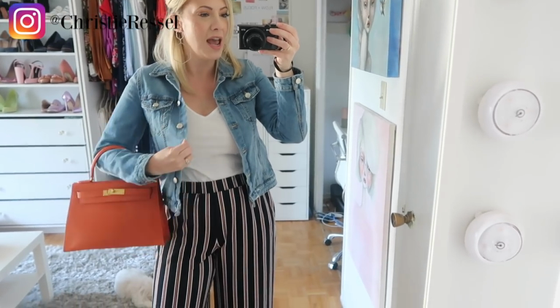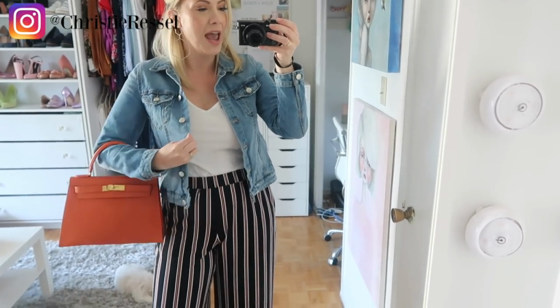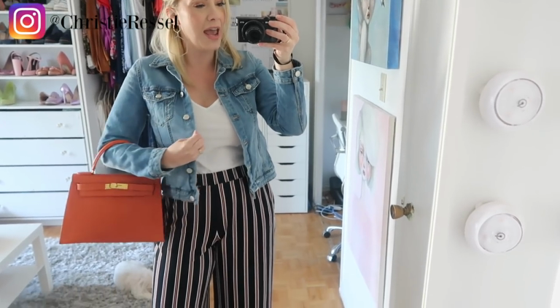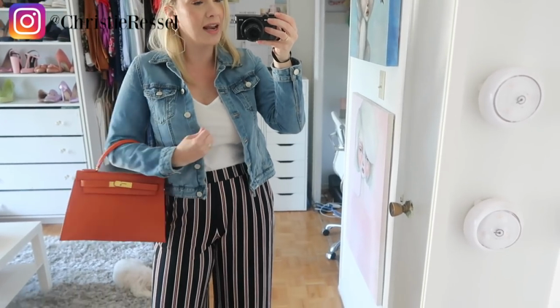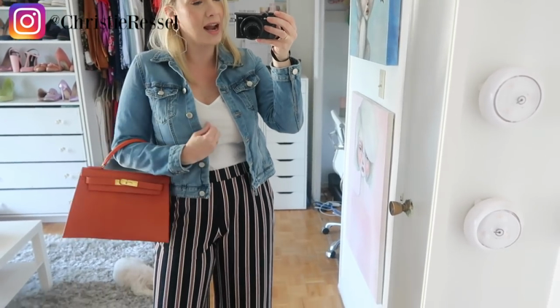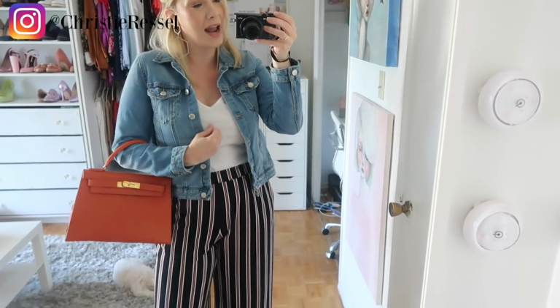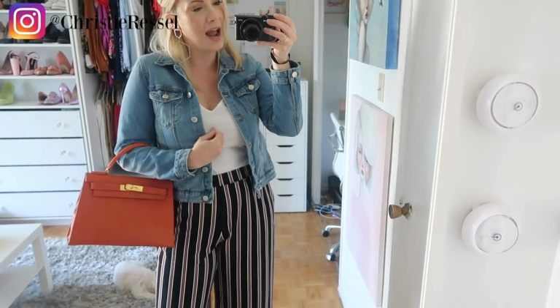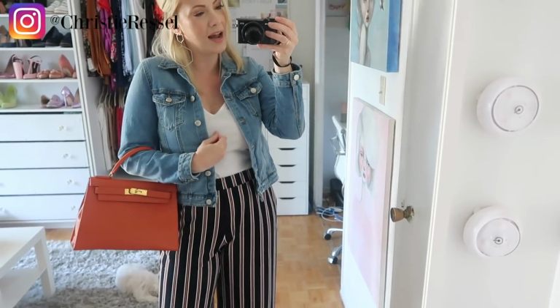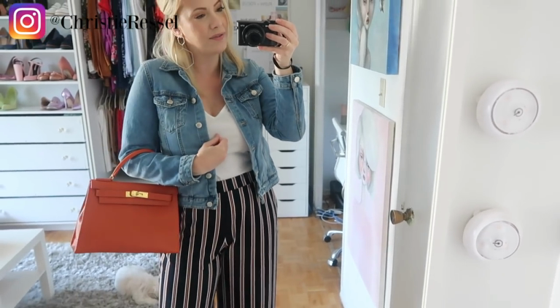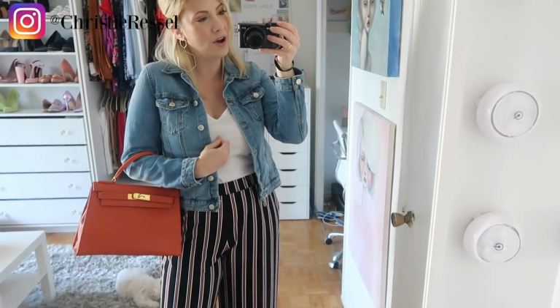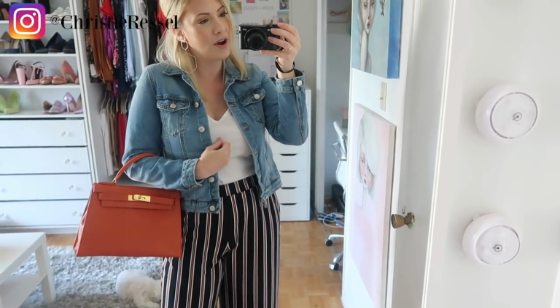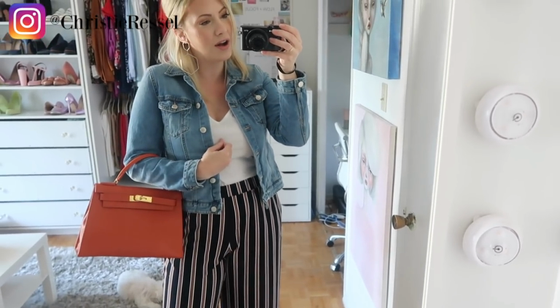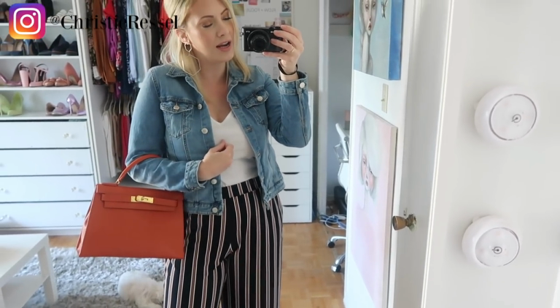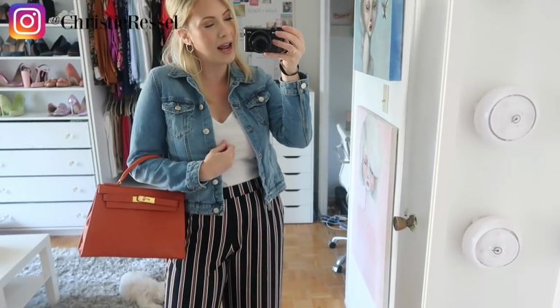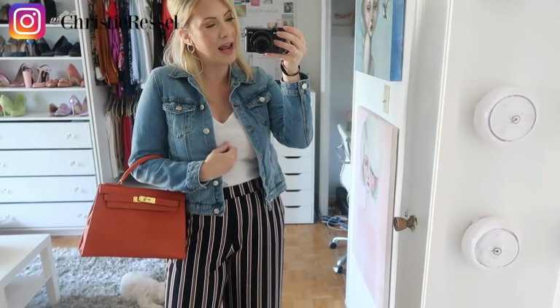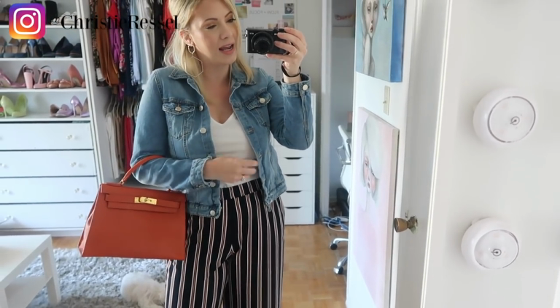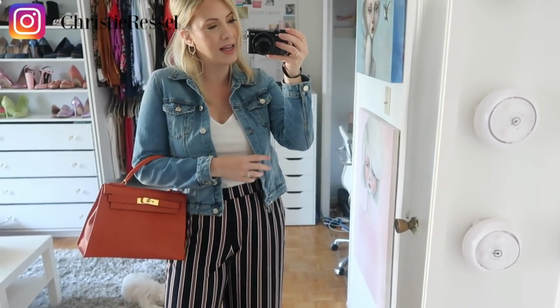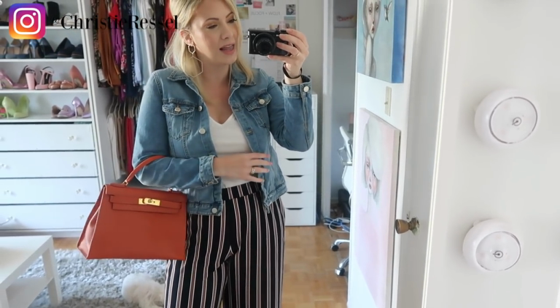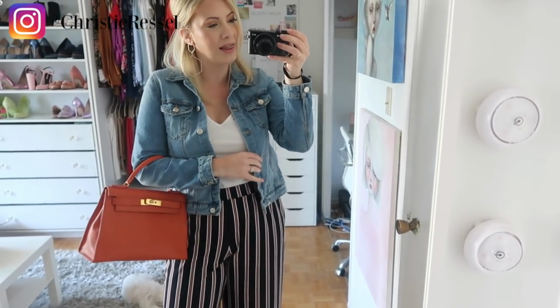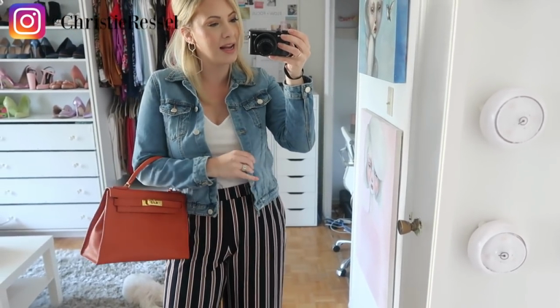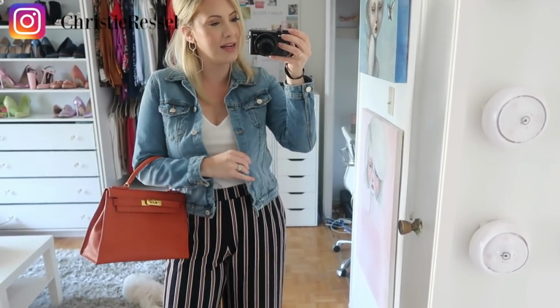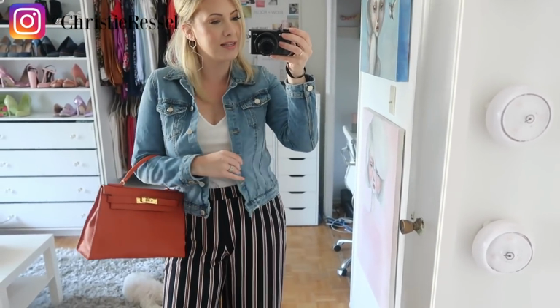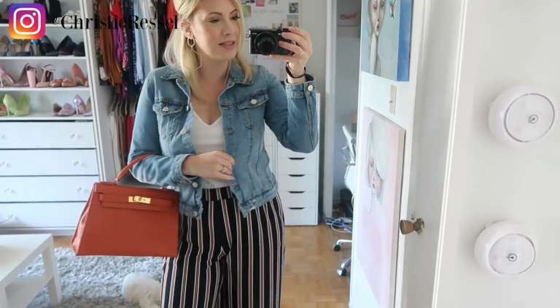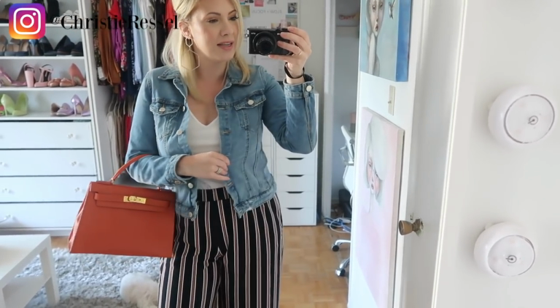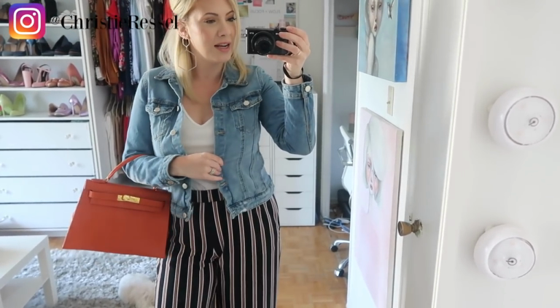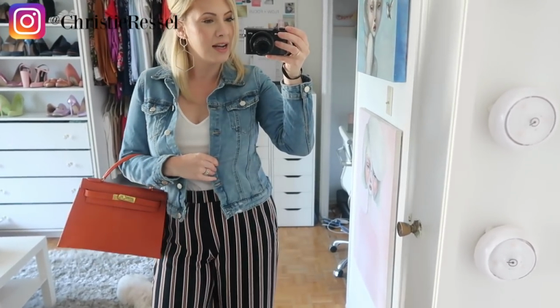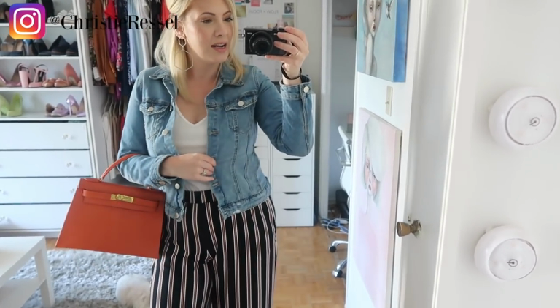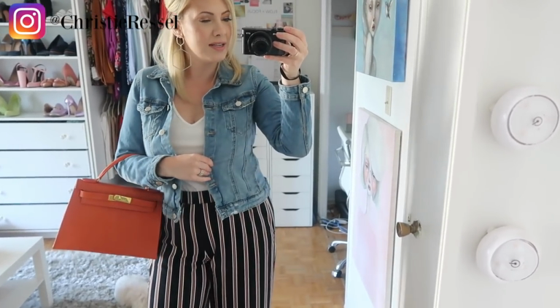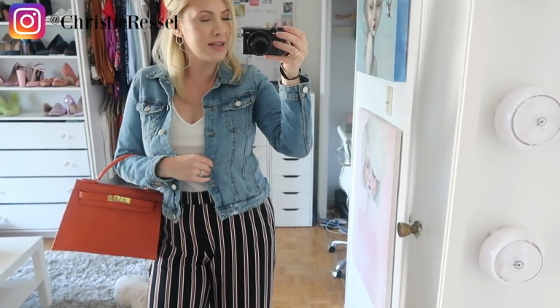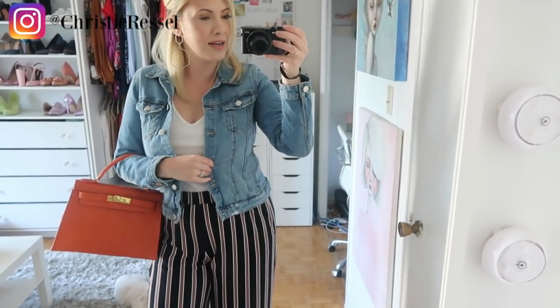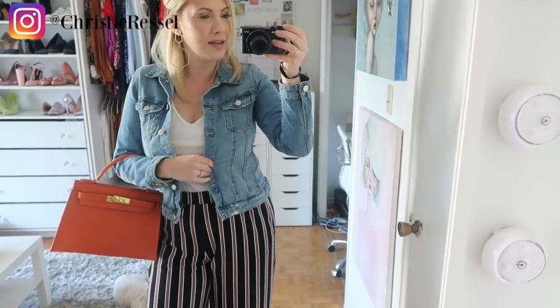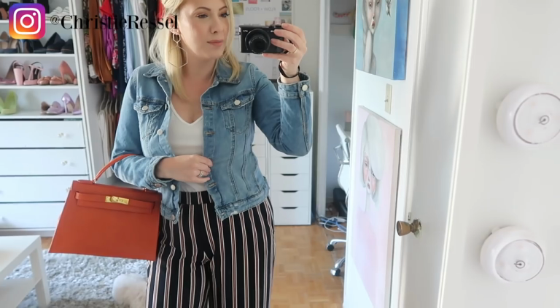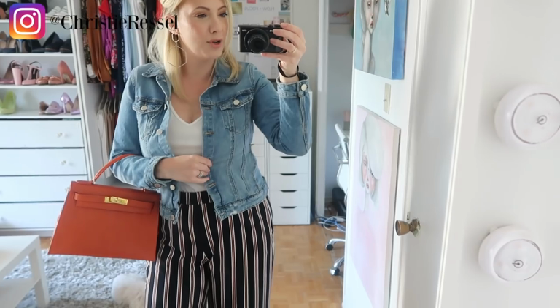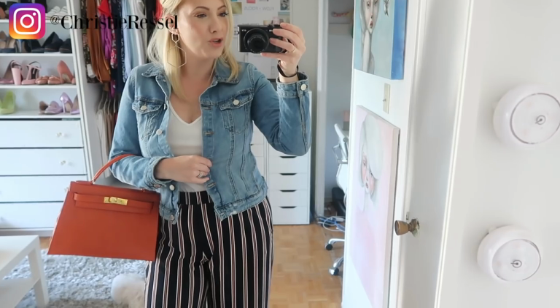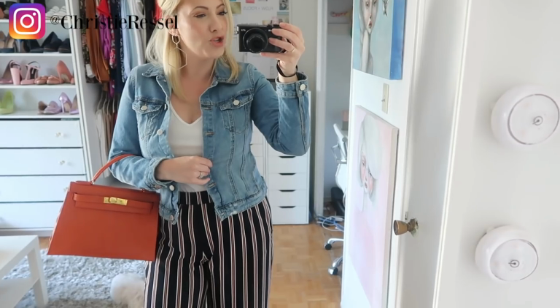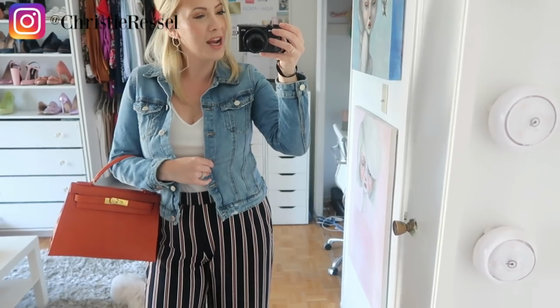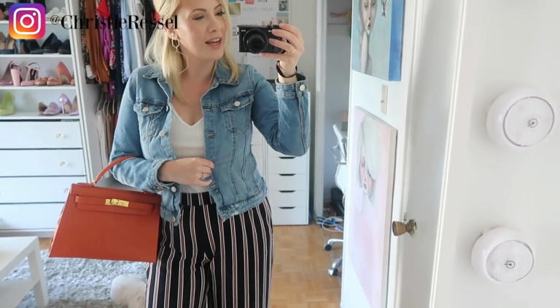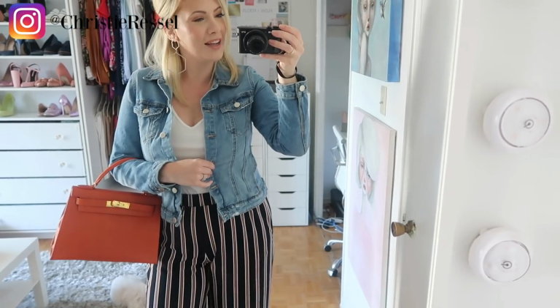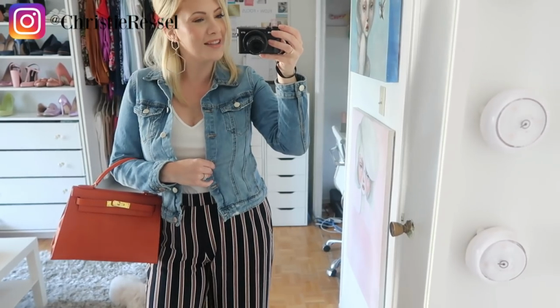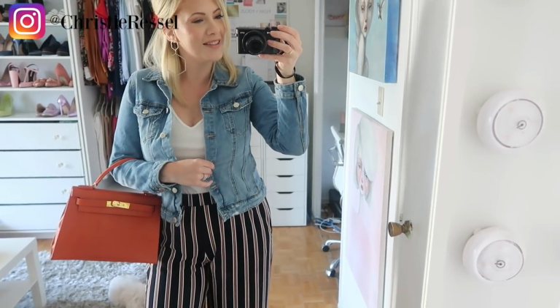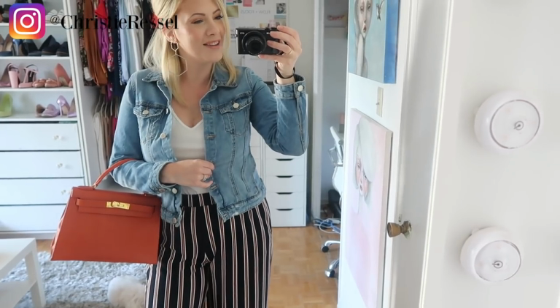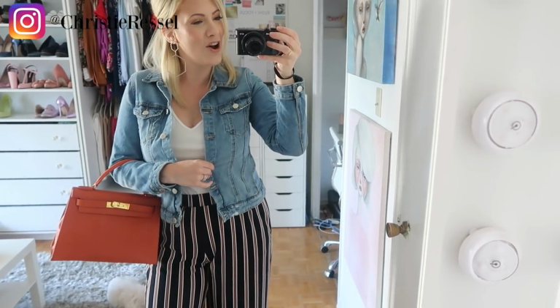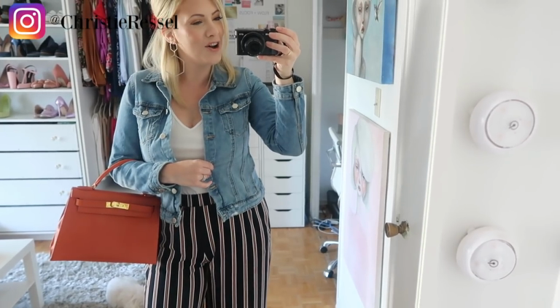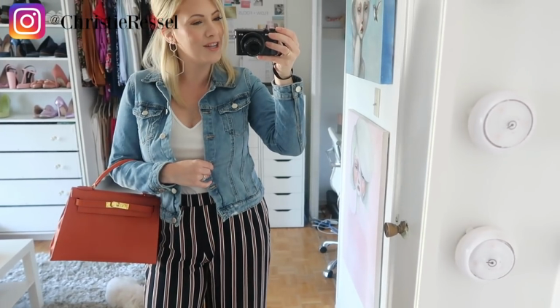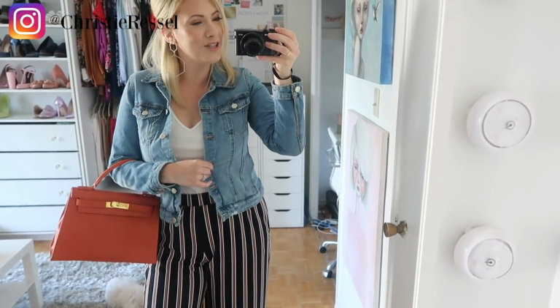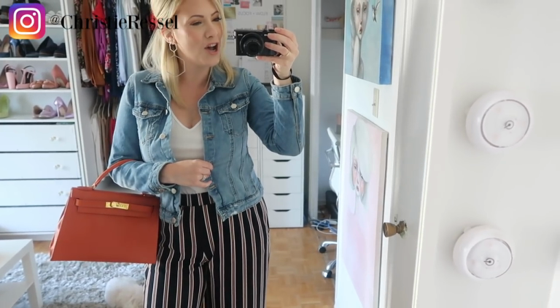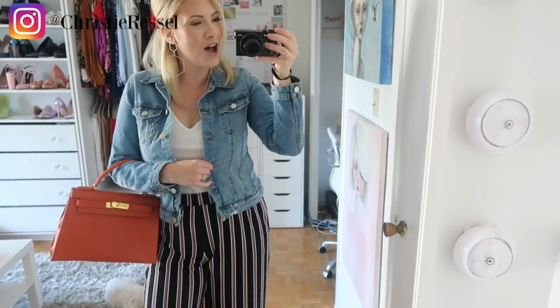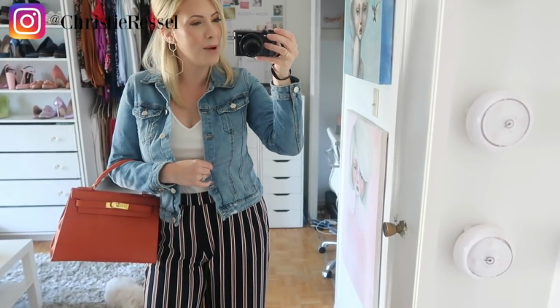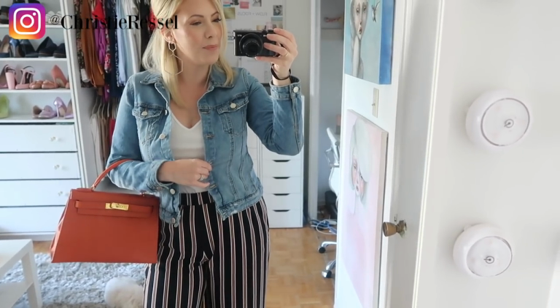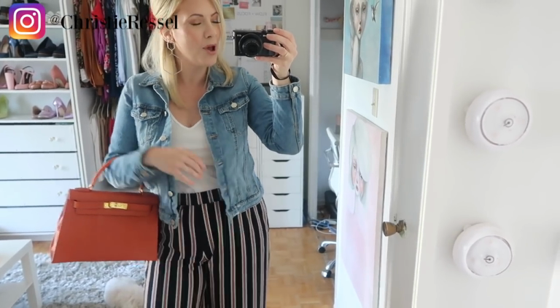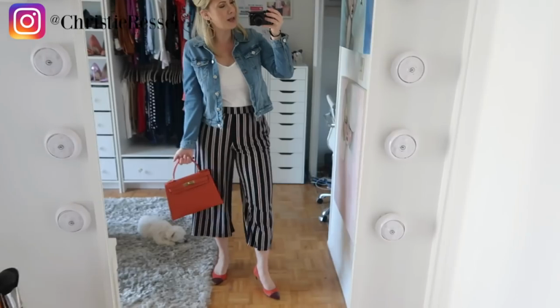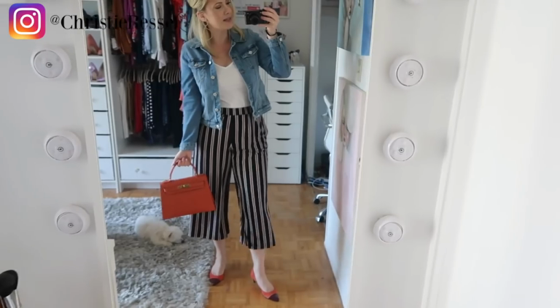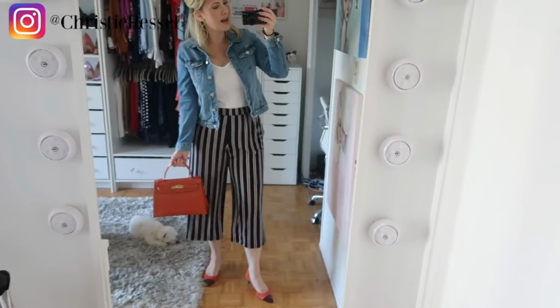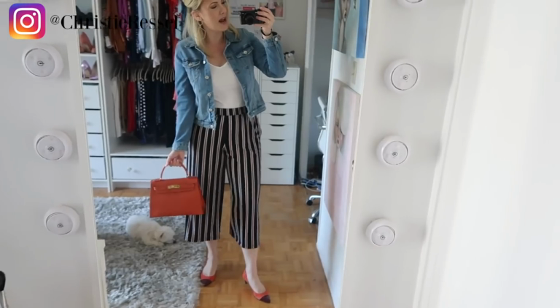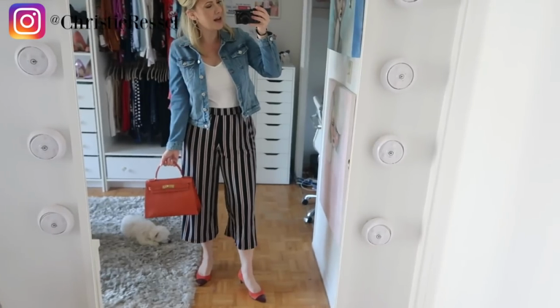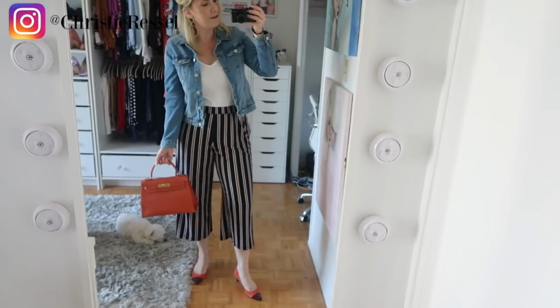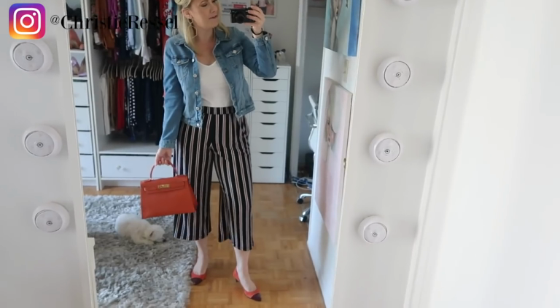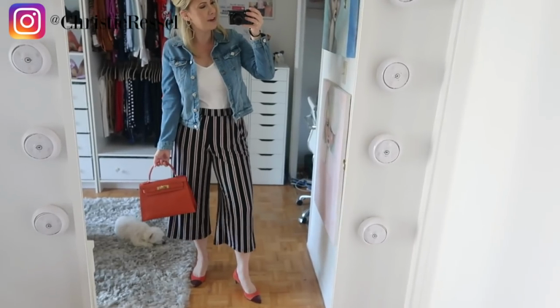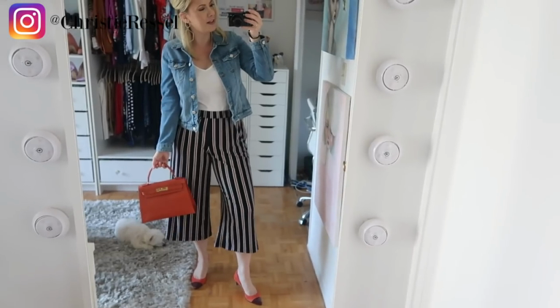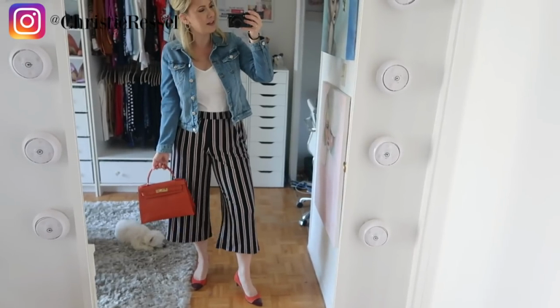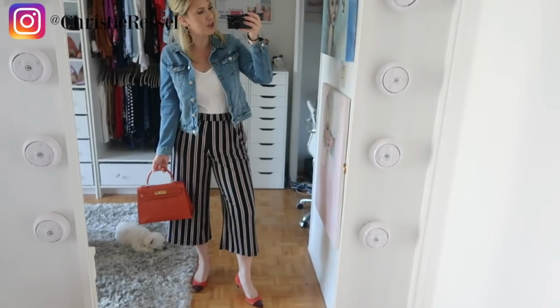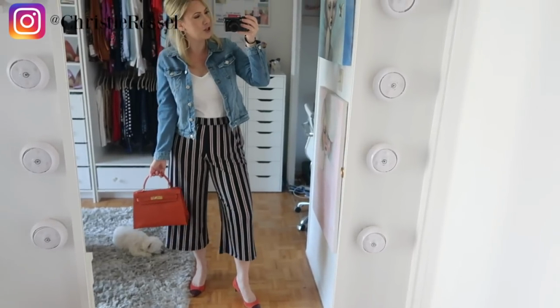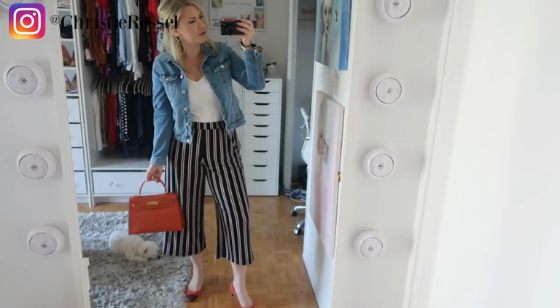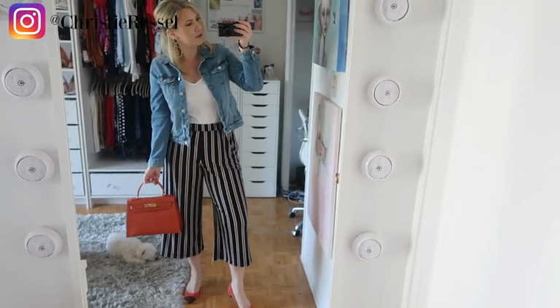And I have on a light denim jacket on top. Wednesday, feeling cute.